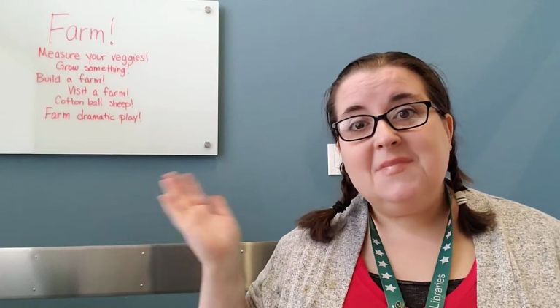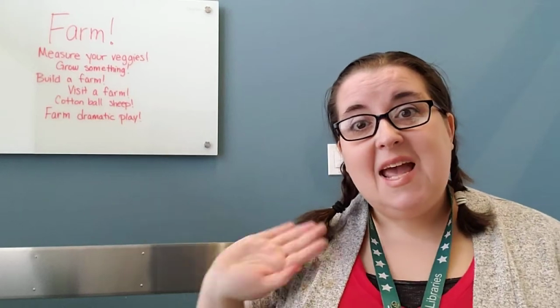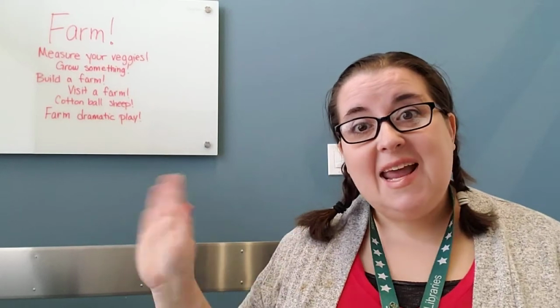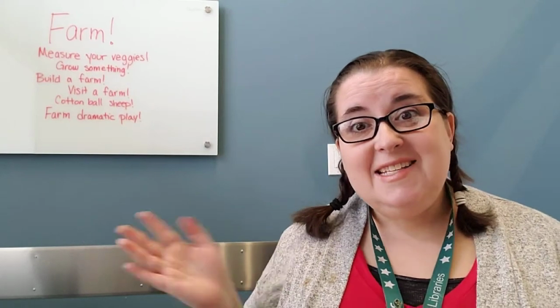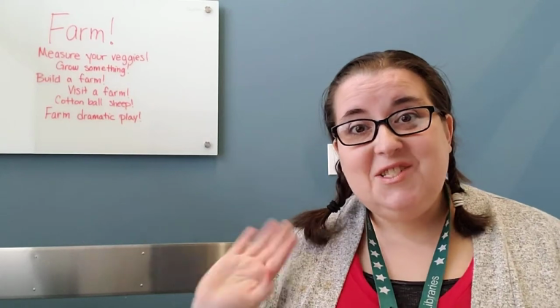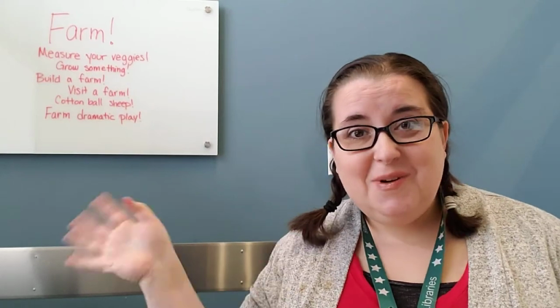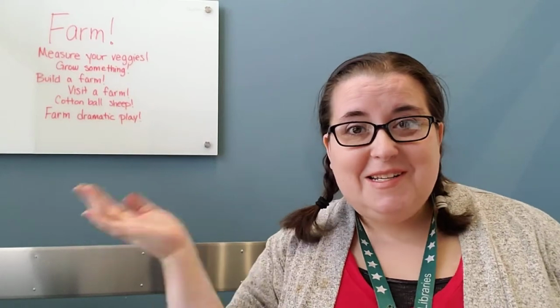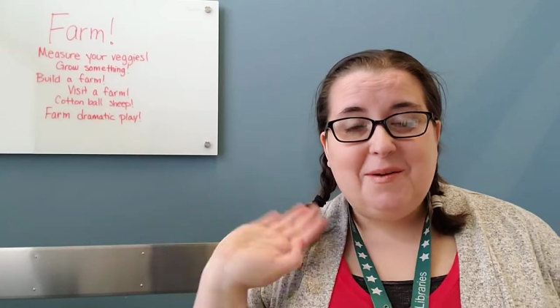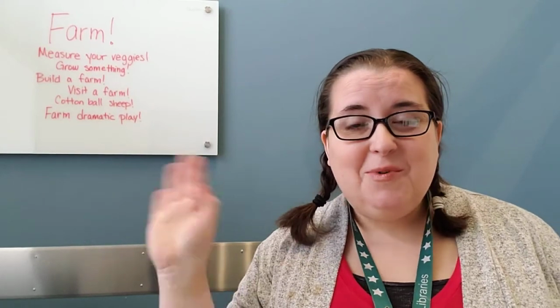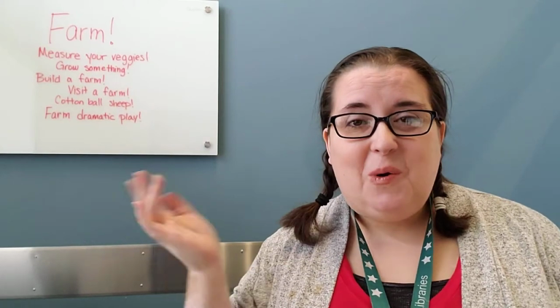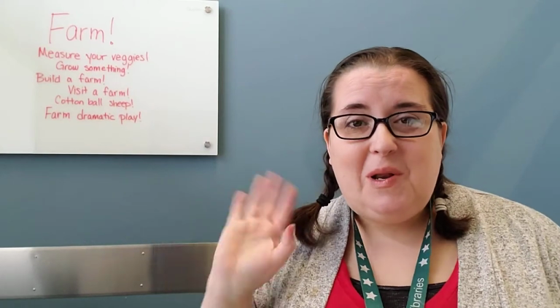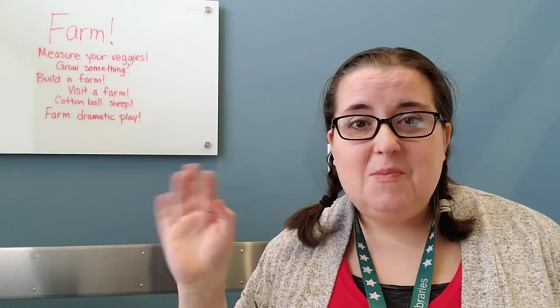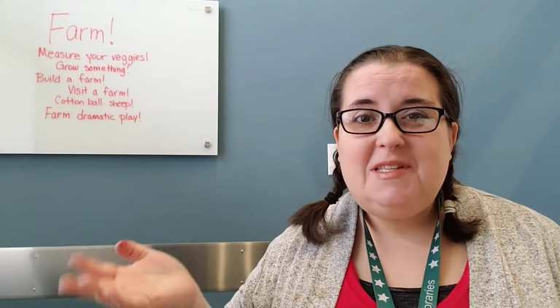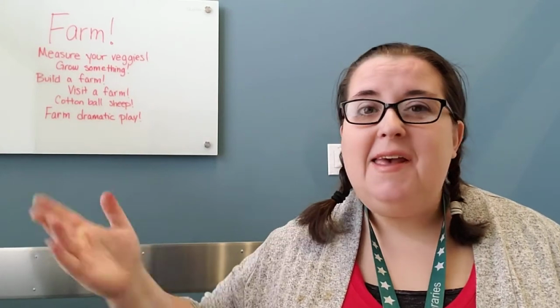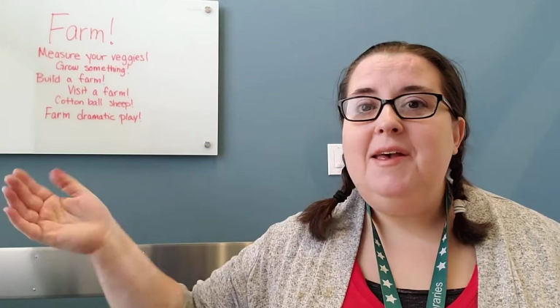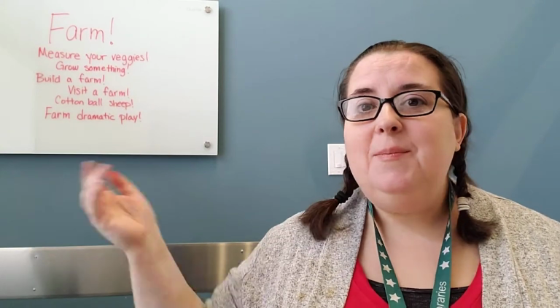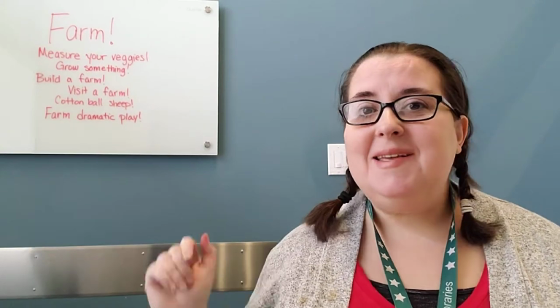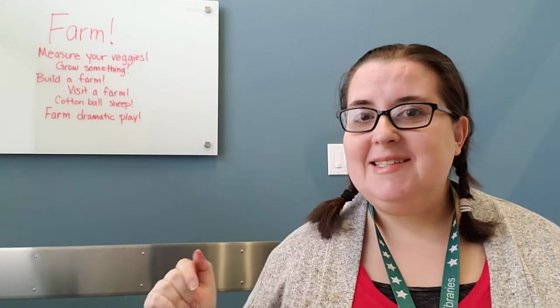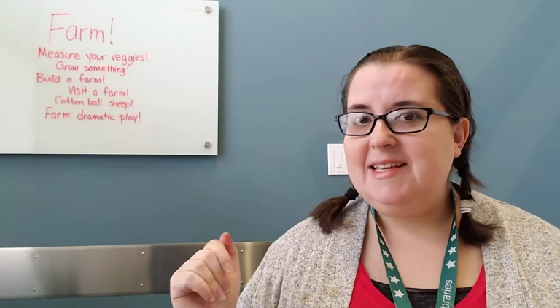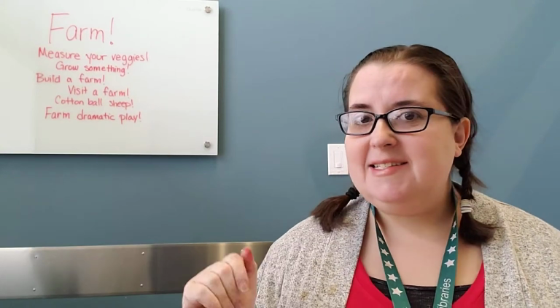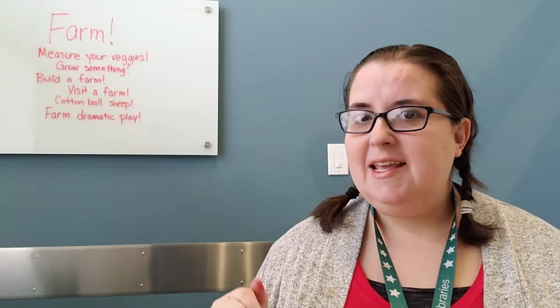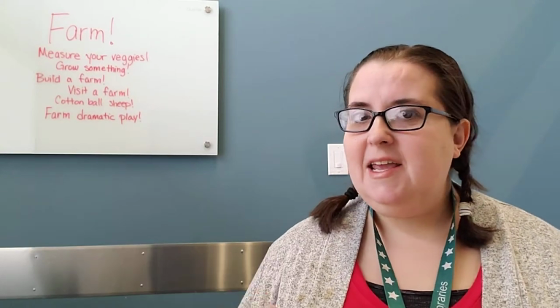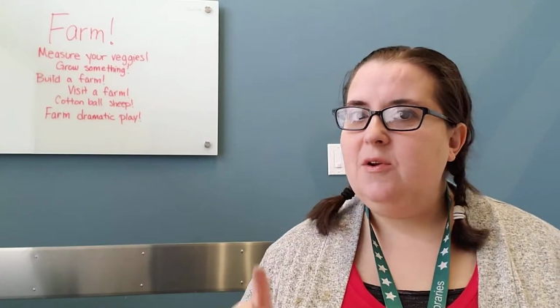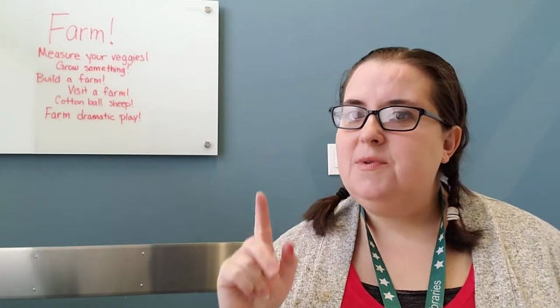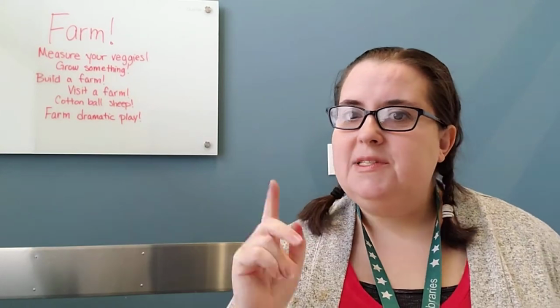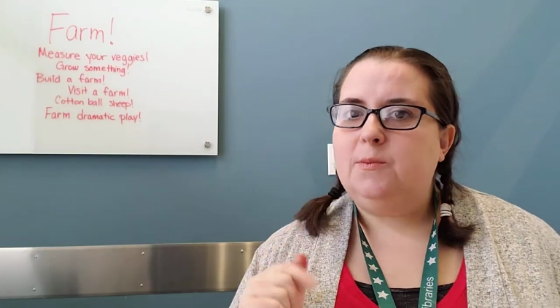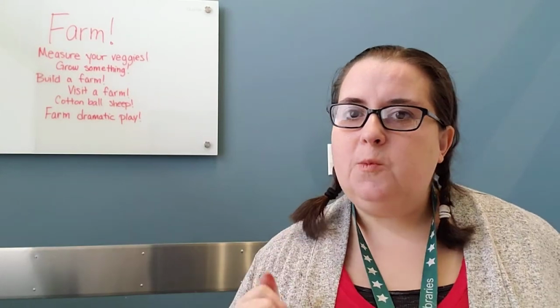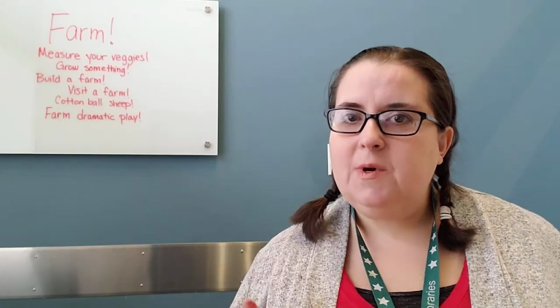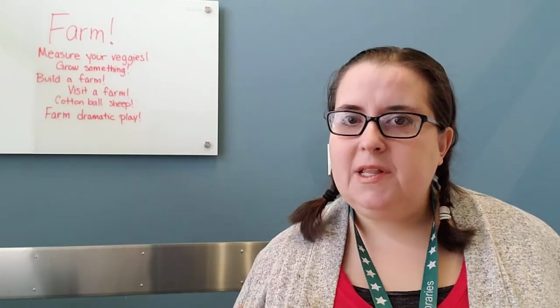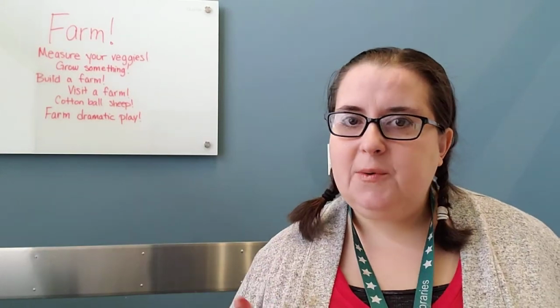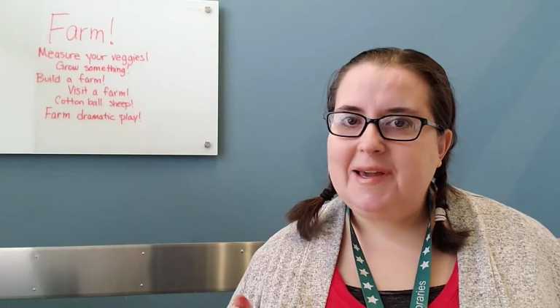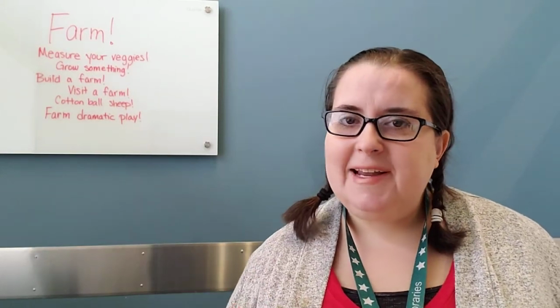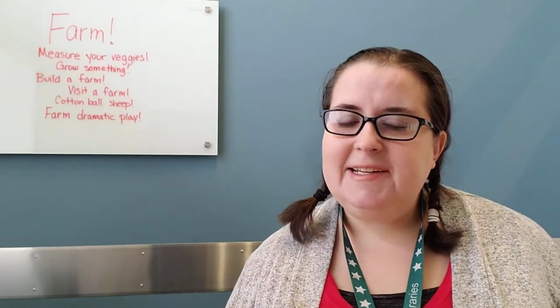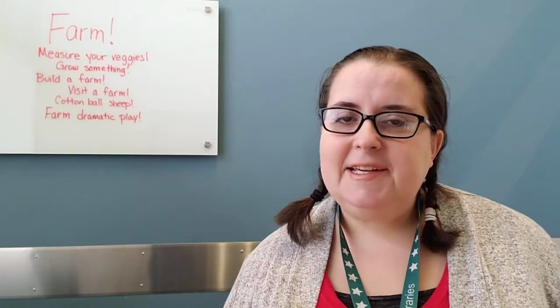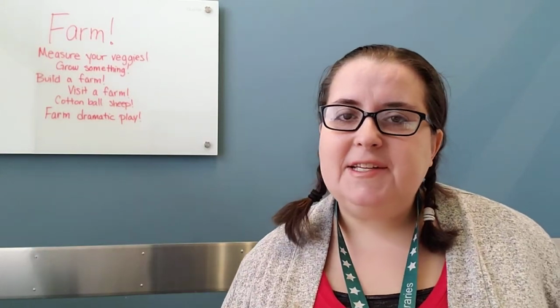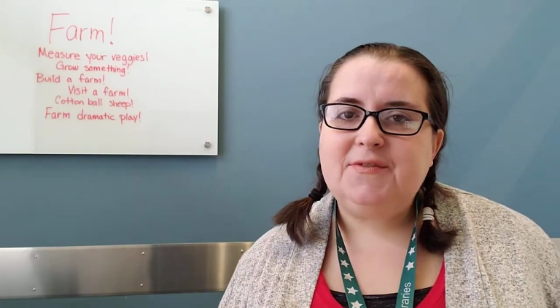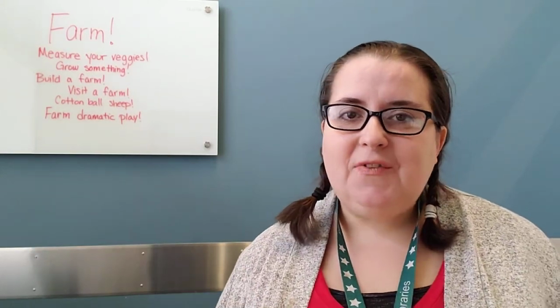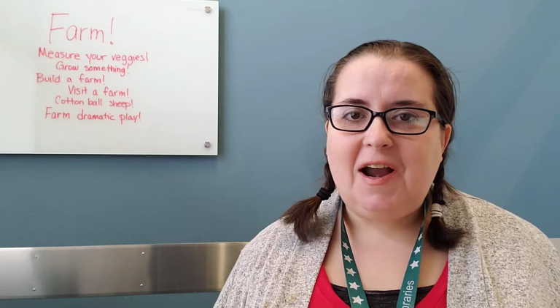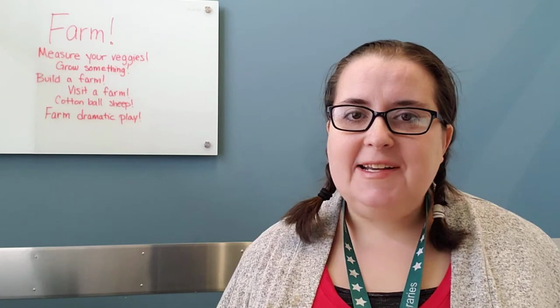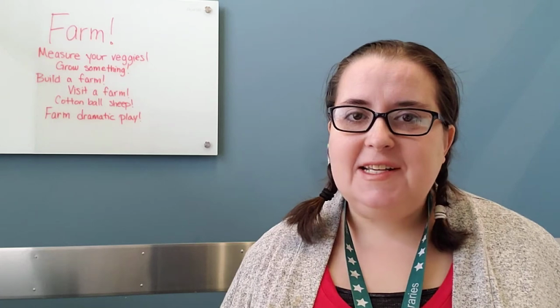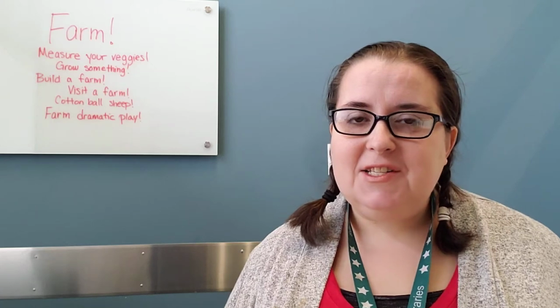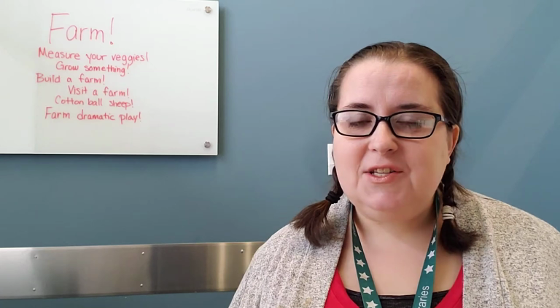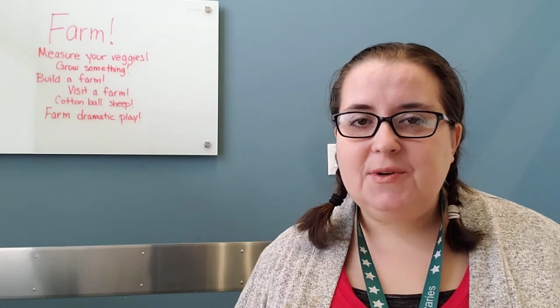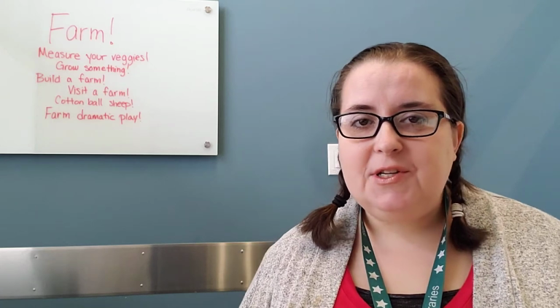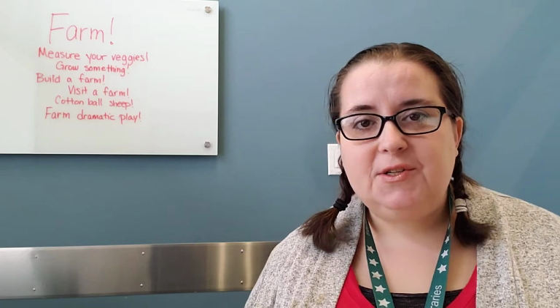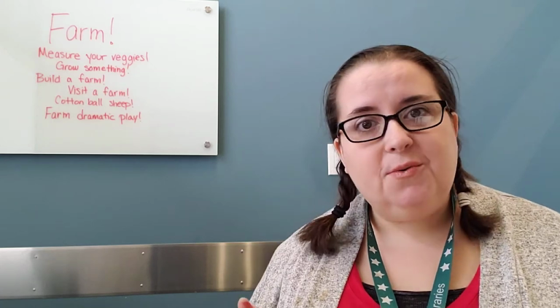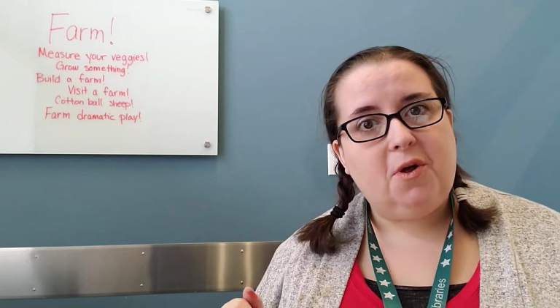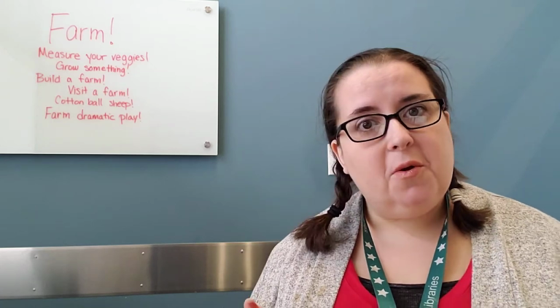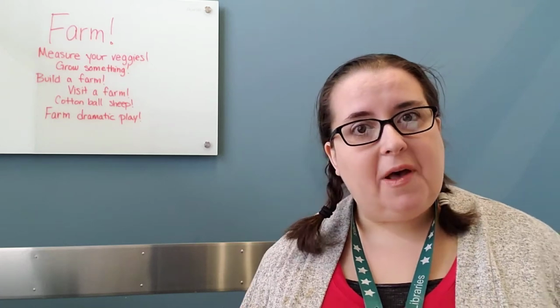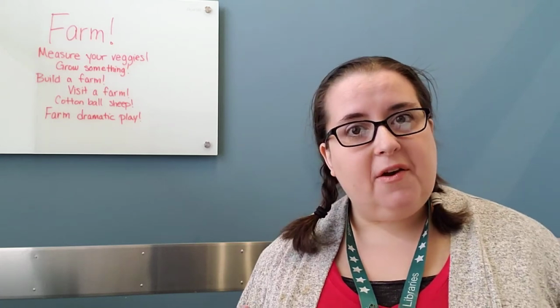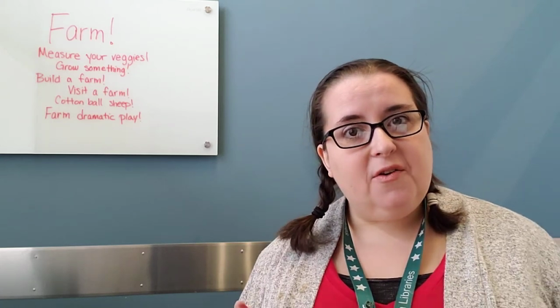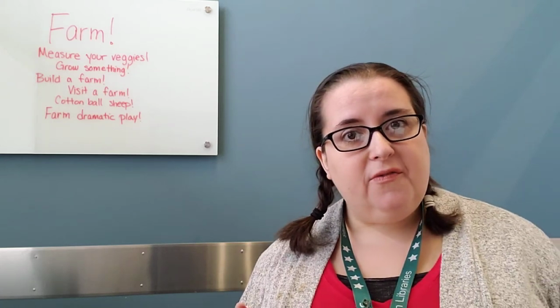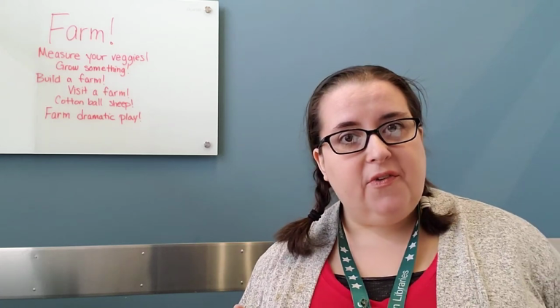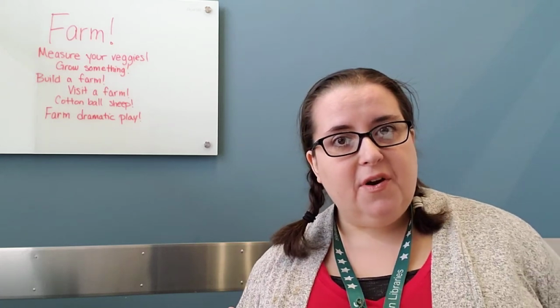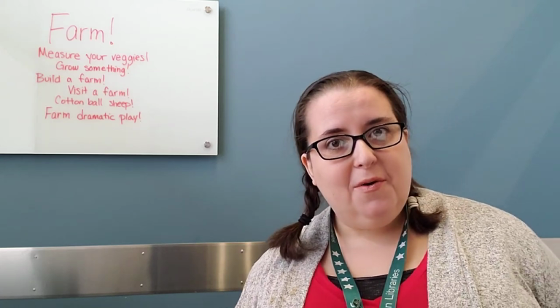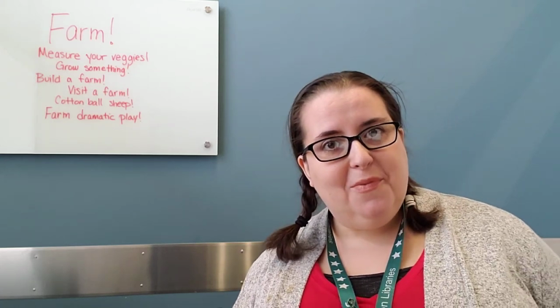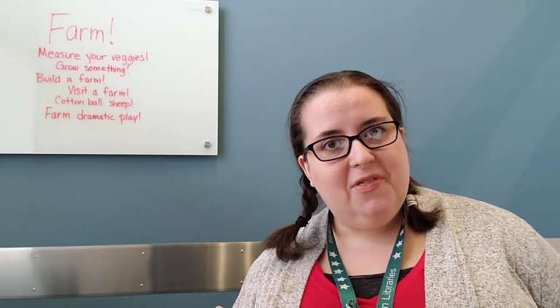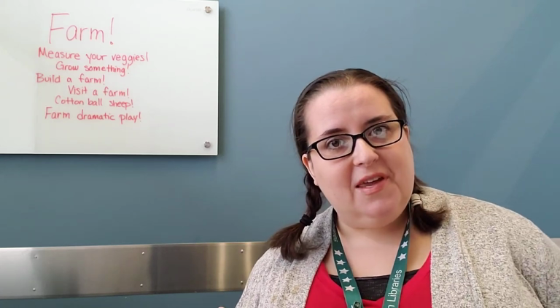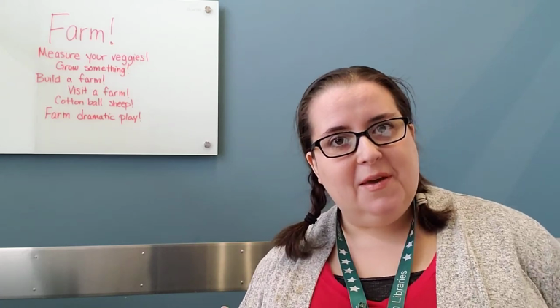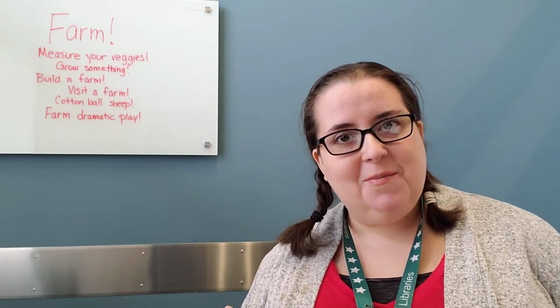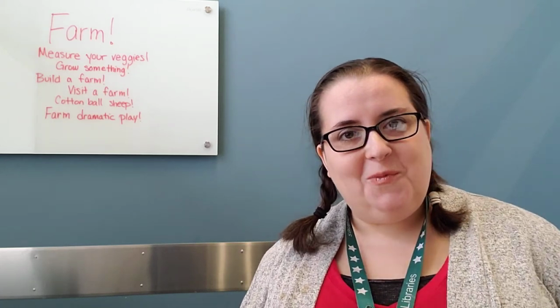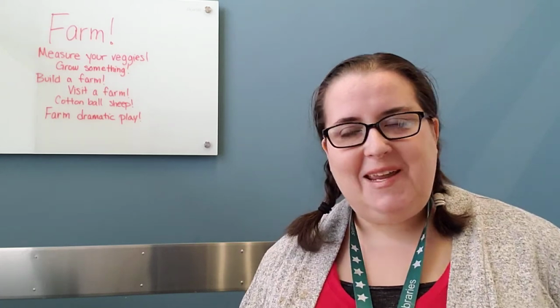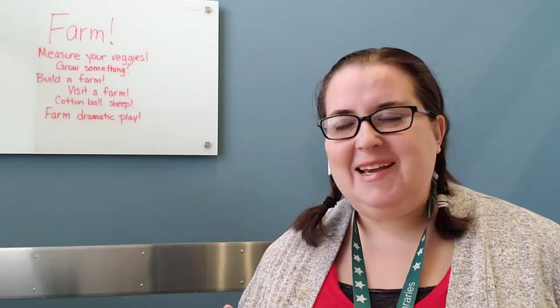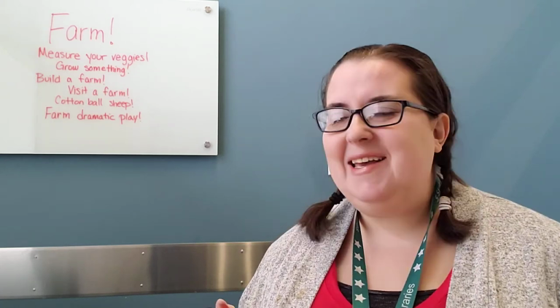Hey storytime grown-ups! Miss Lisa here with some really quick ideas for things you can do all about our farm theme week.